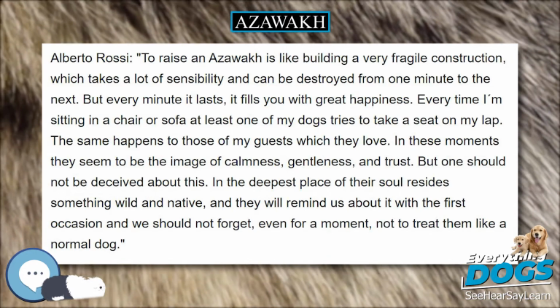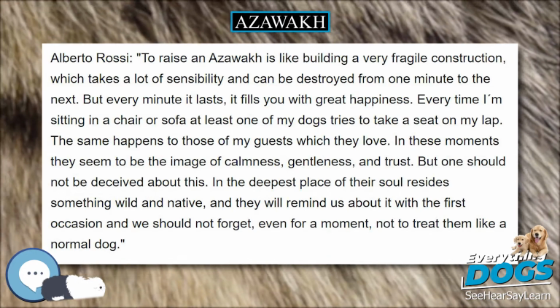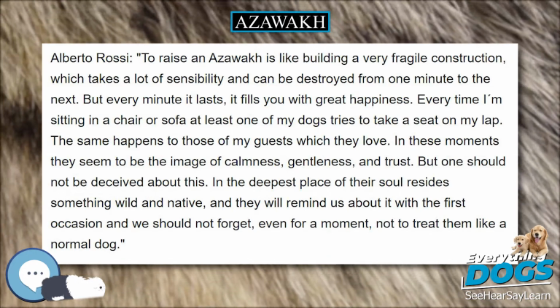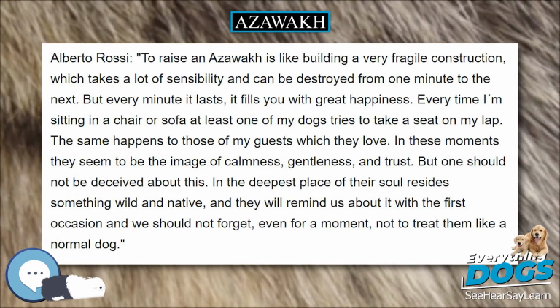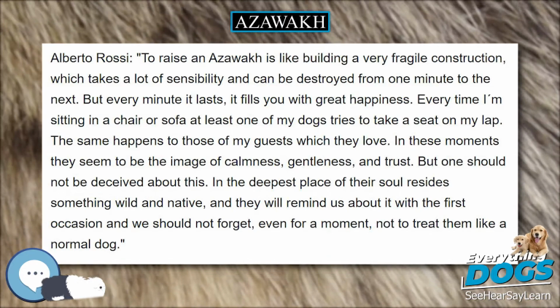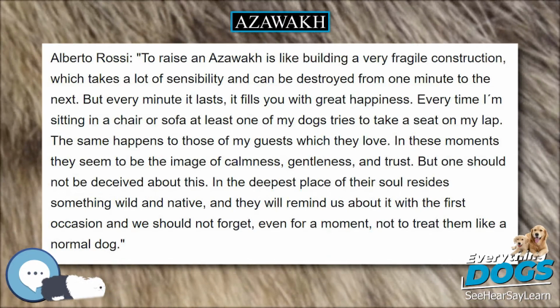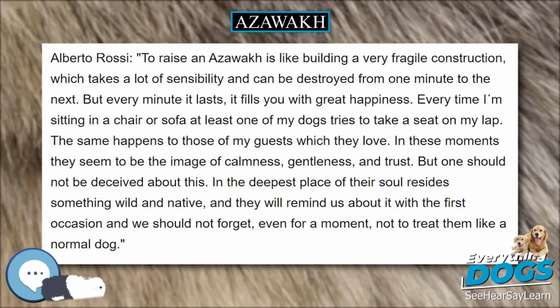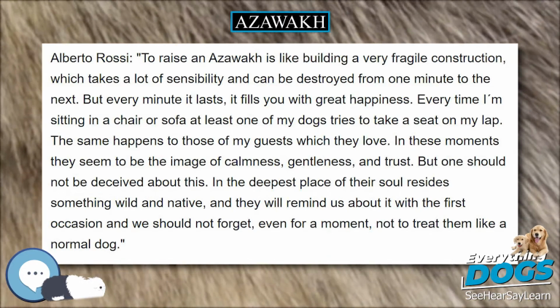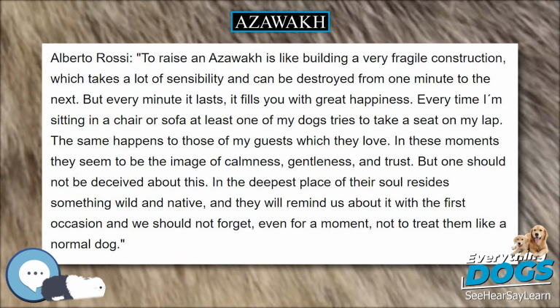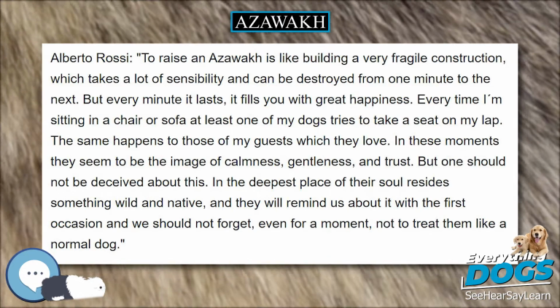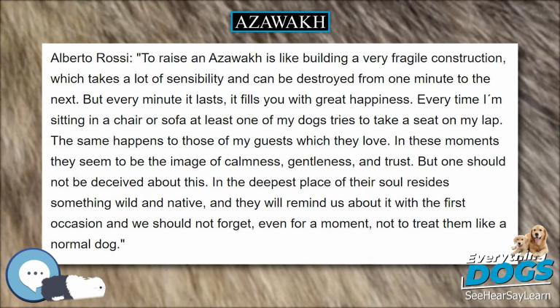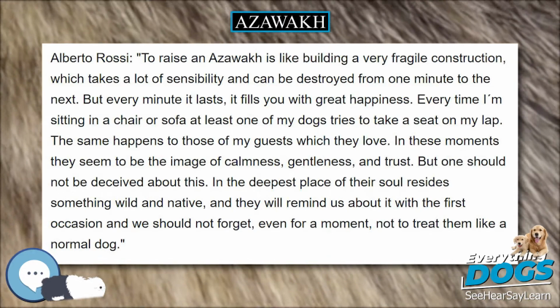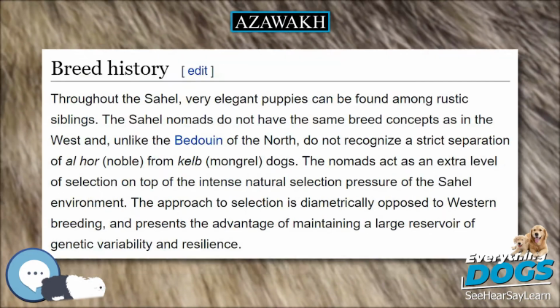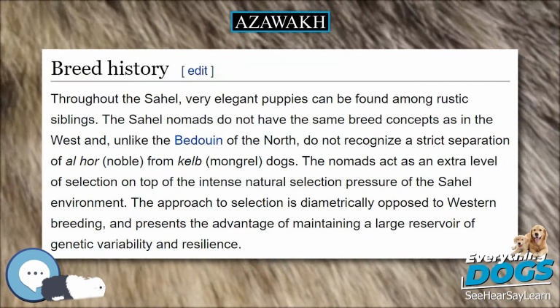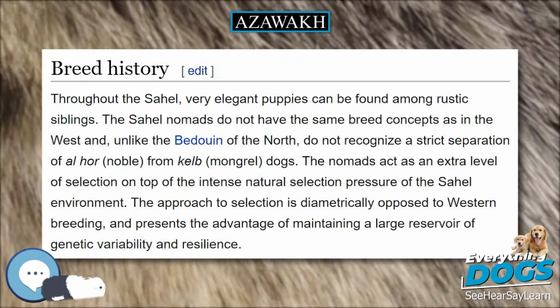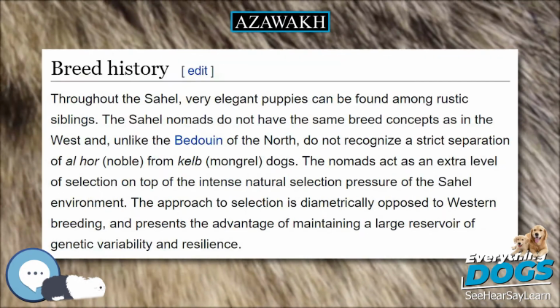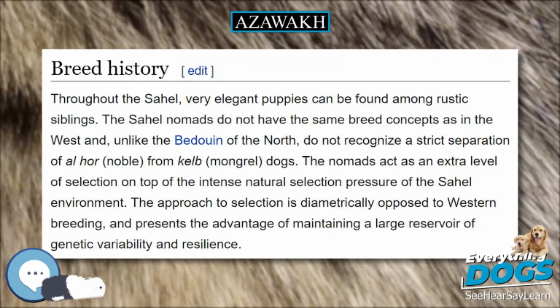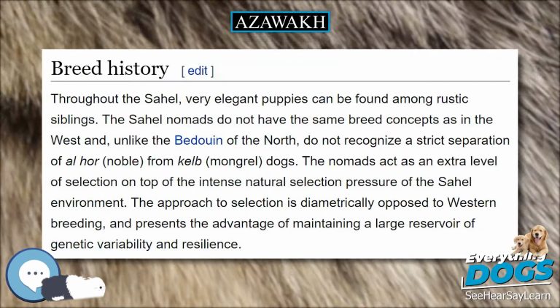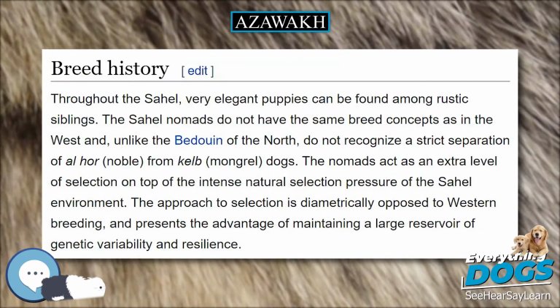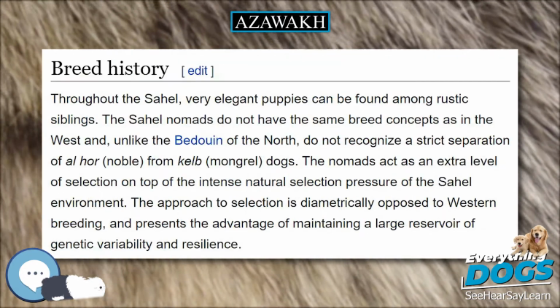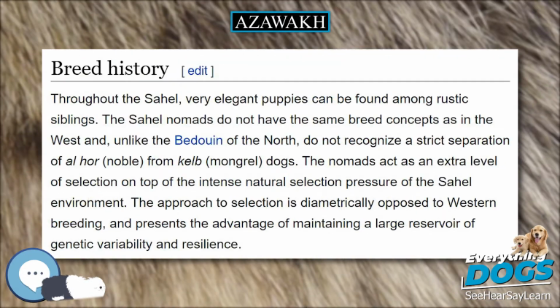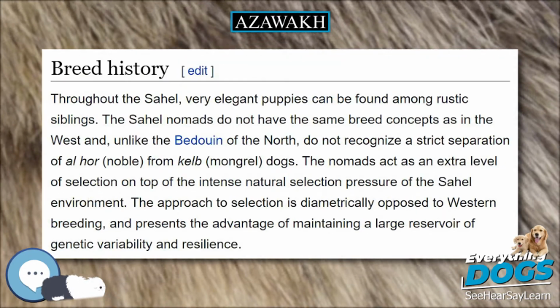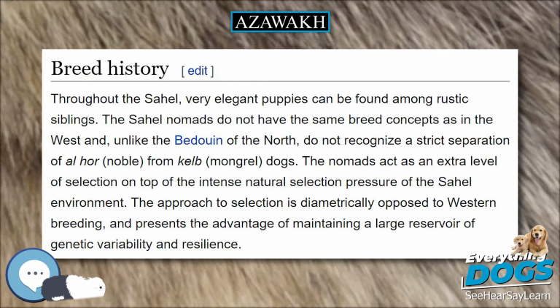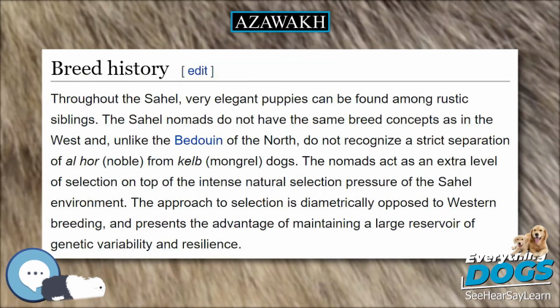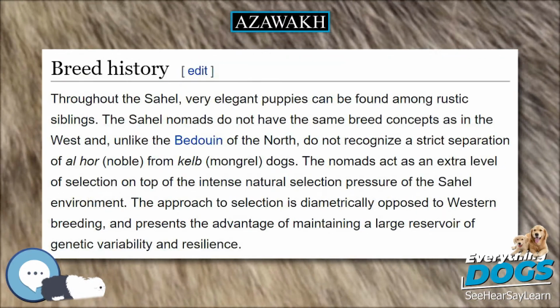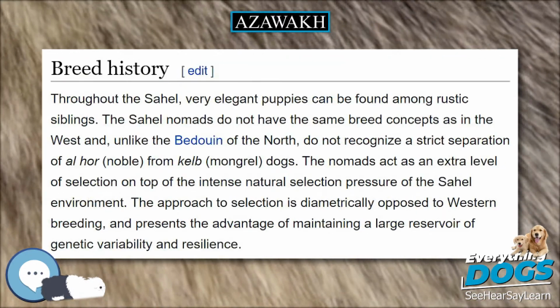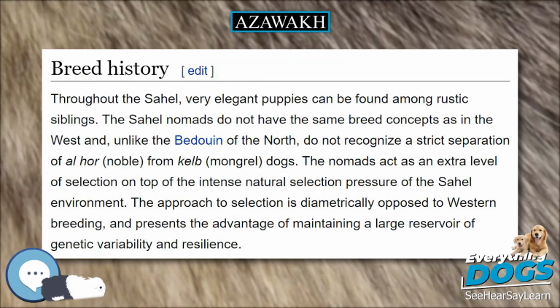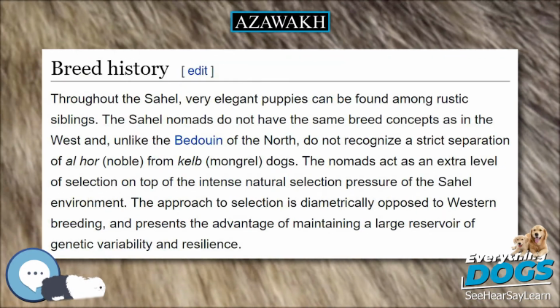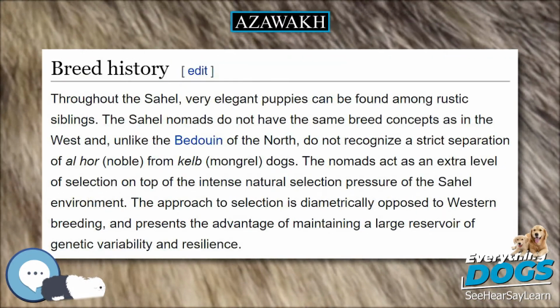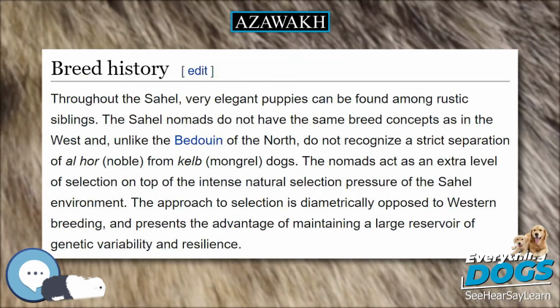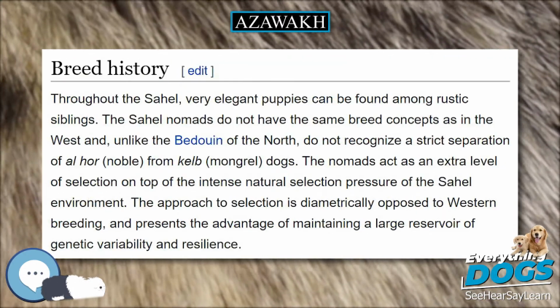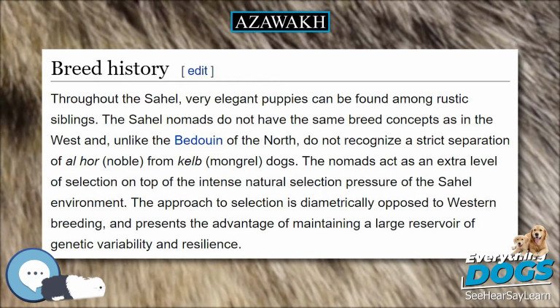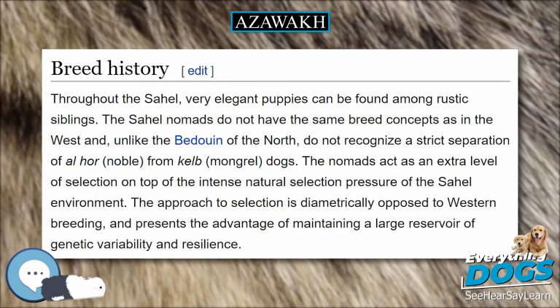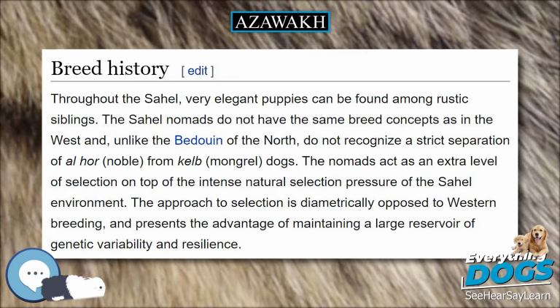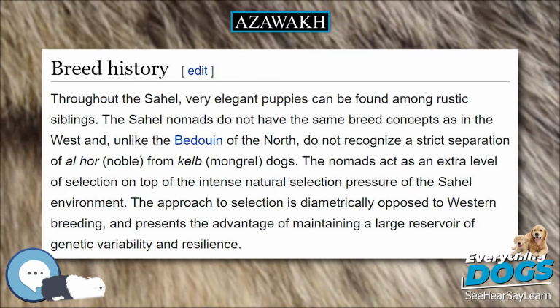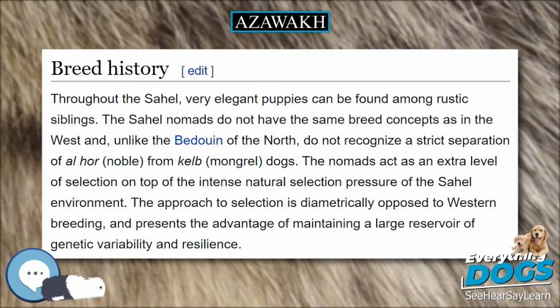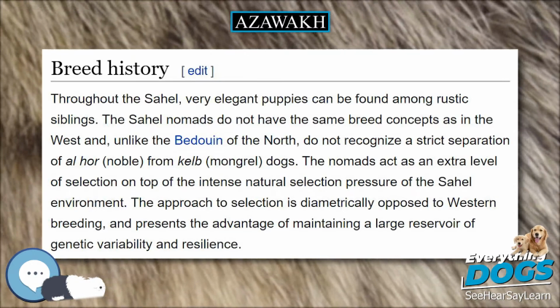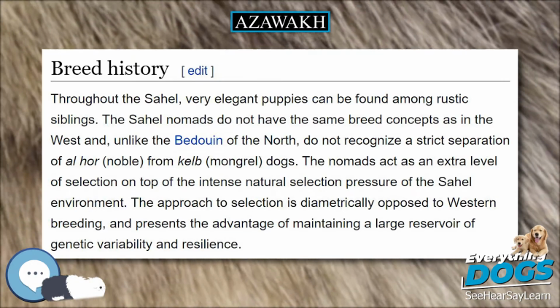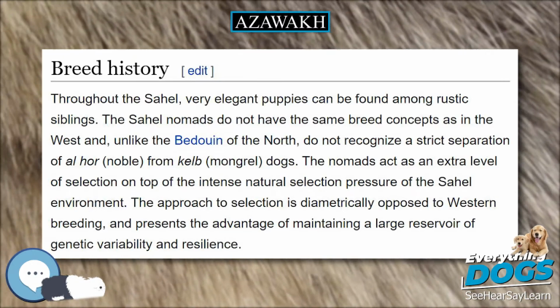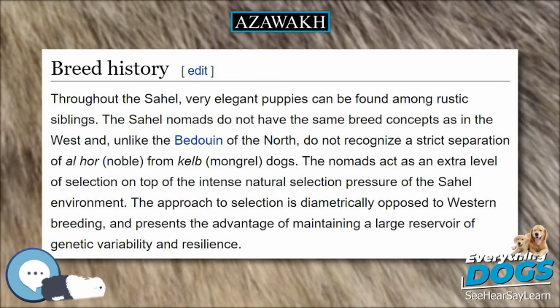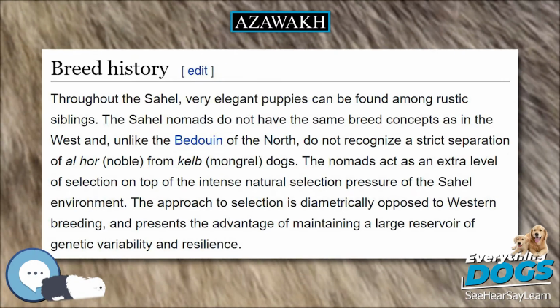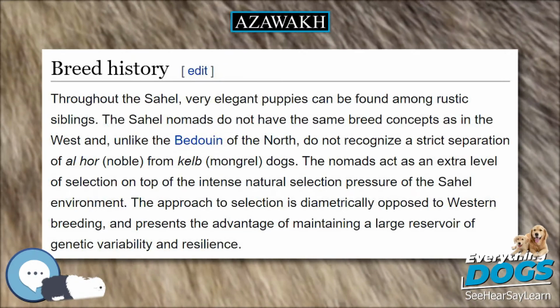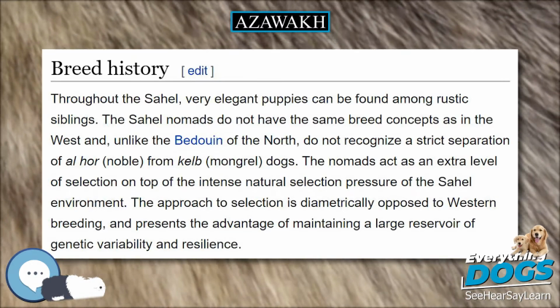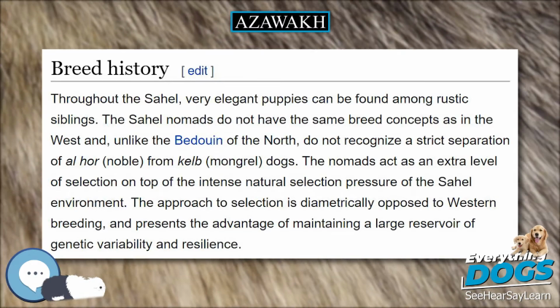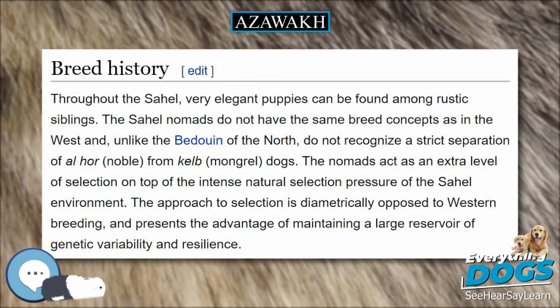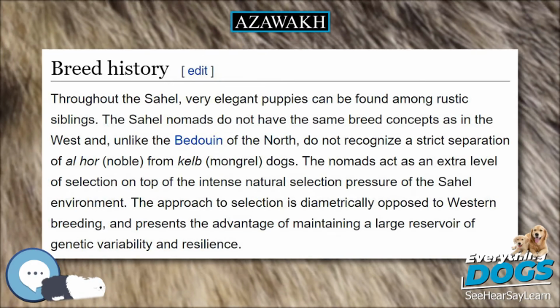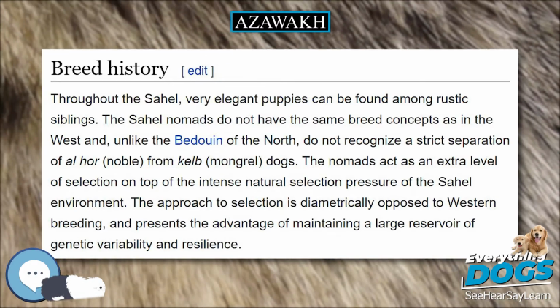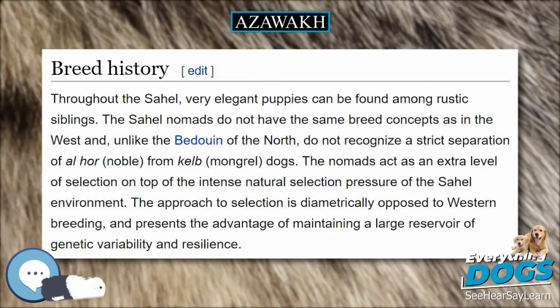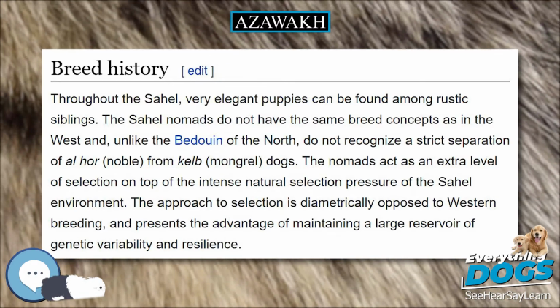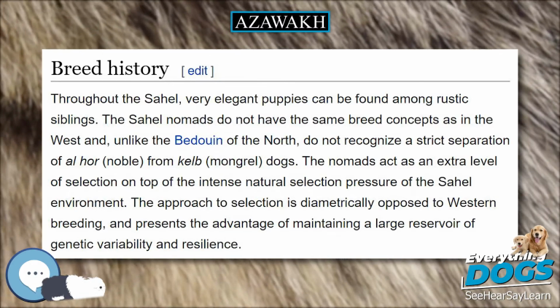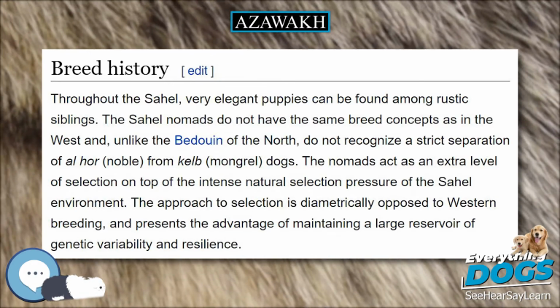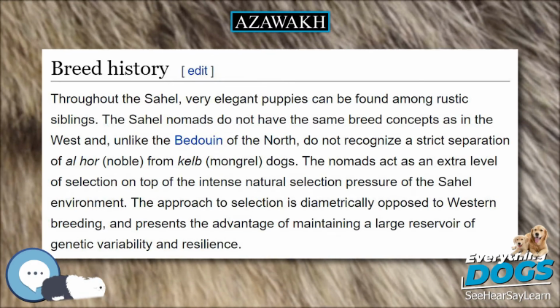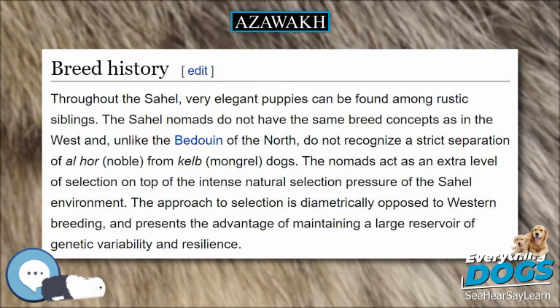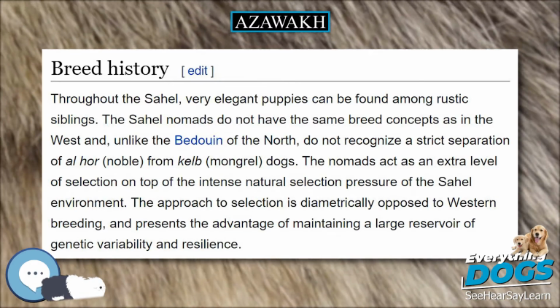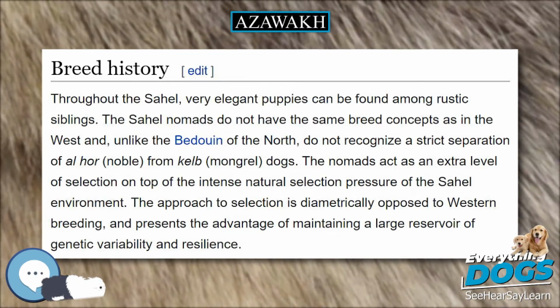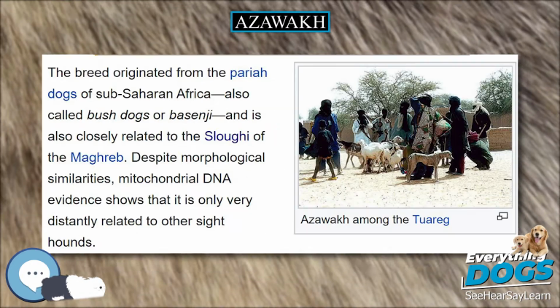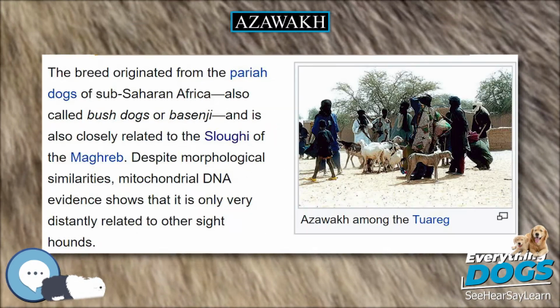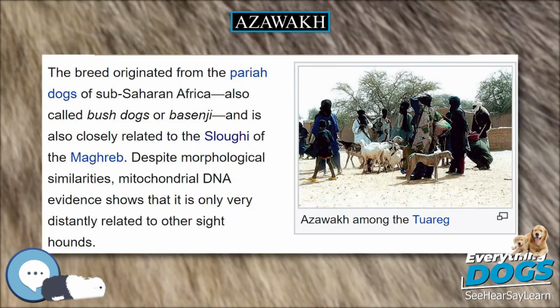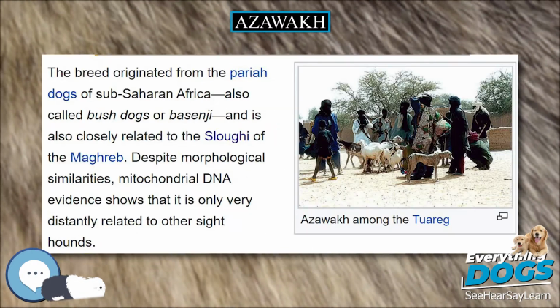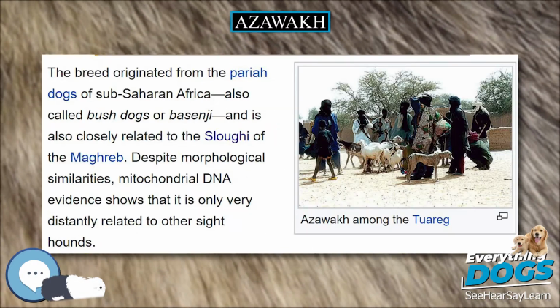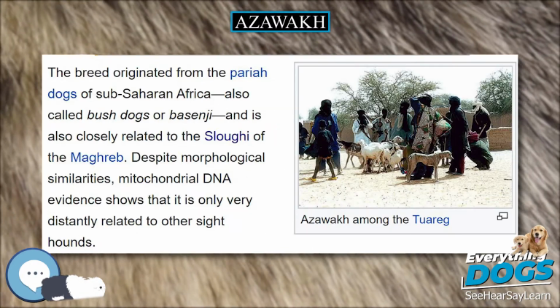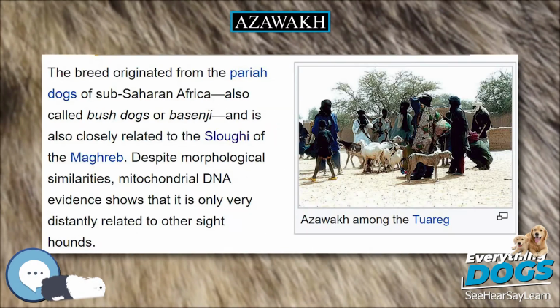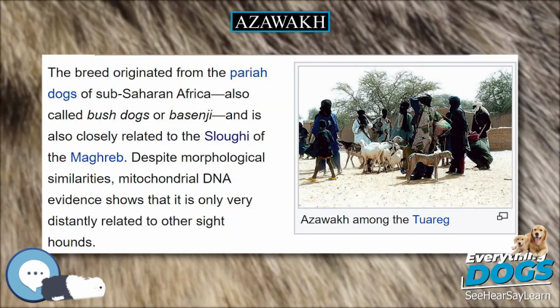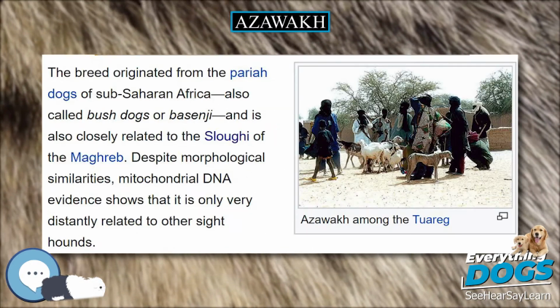In addition to a basic physical structure, the Azawak shares a number of unique traits with the pariah dogs of the region.